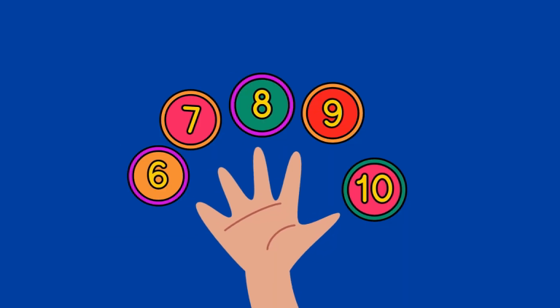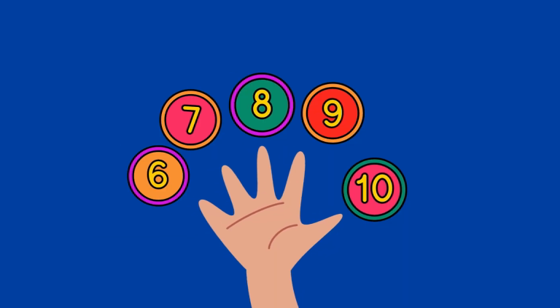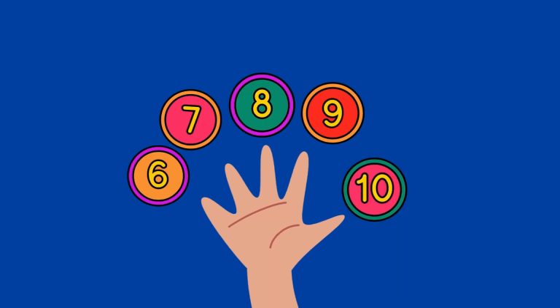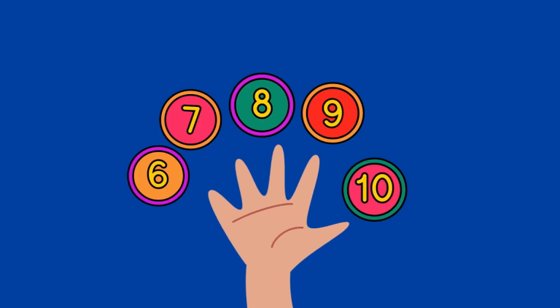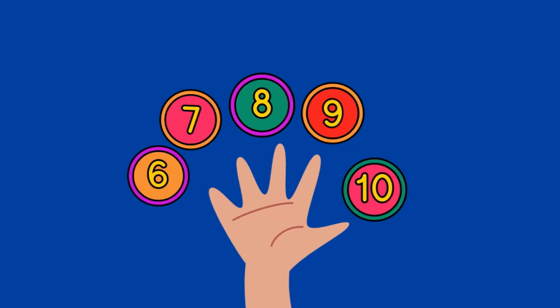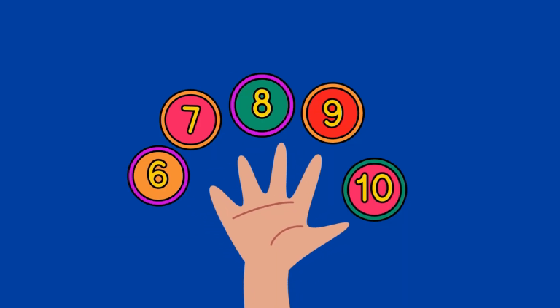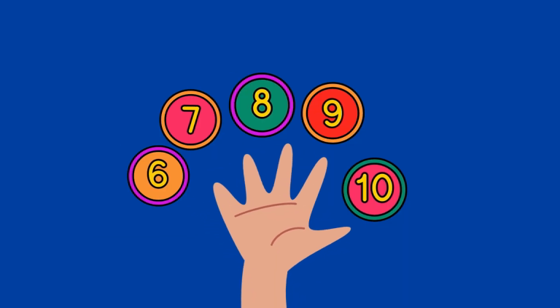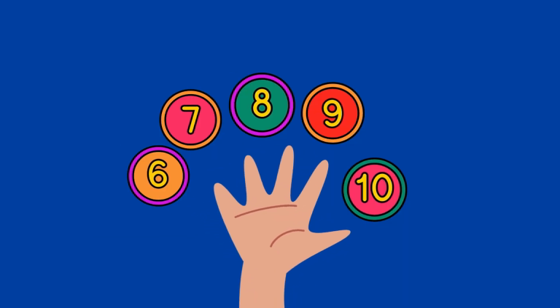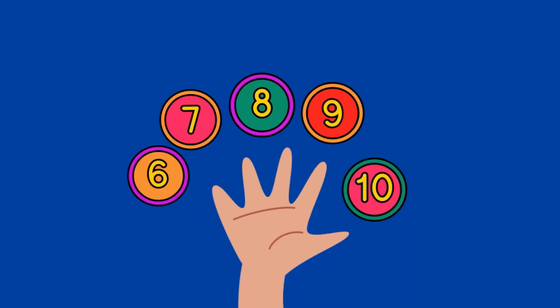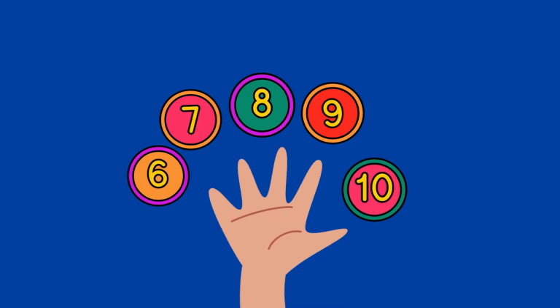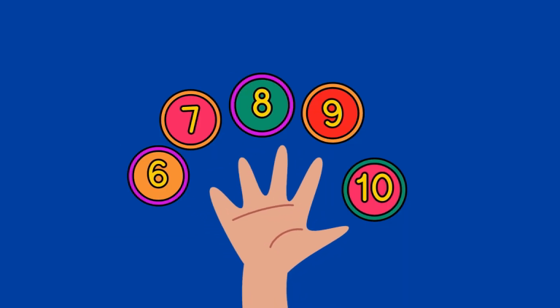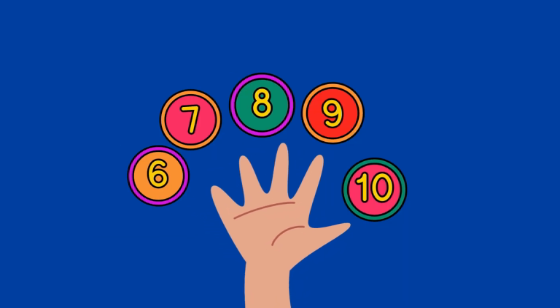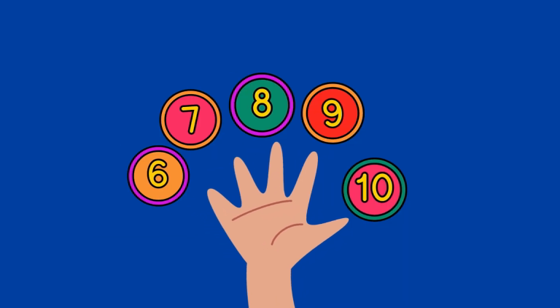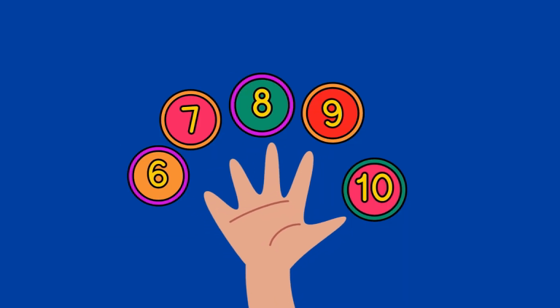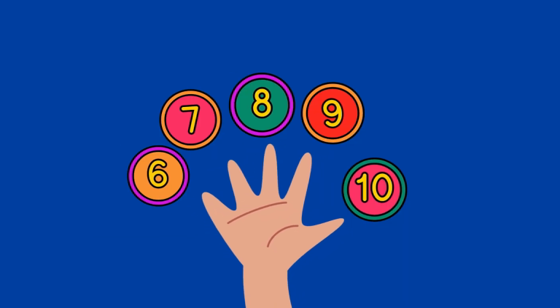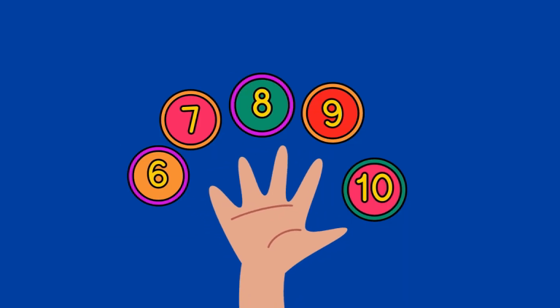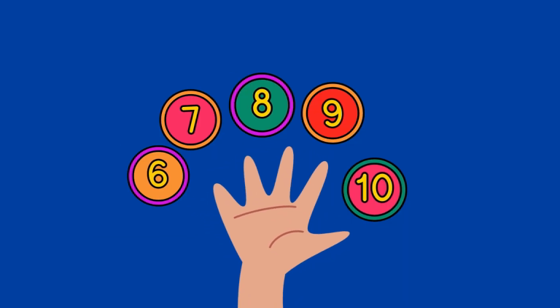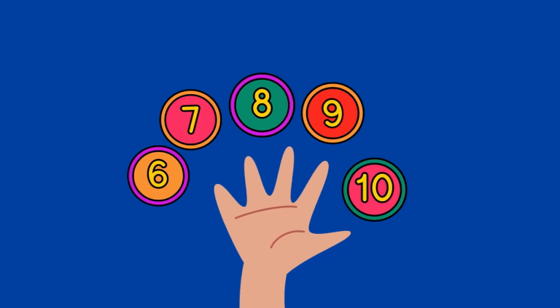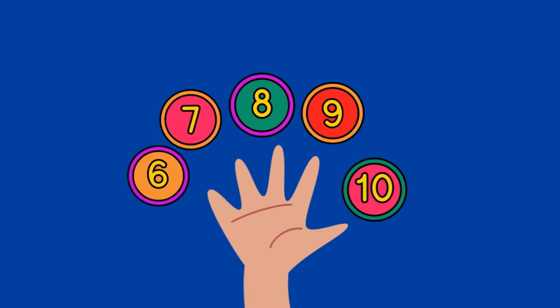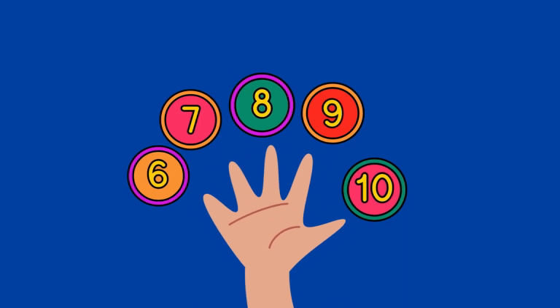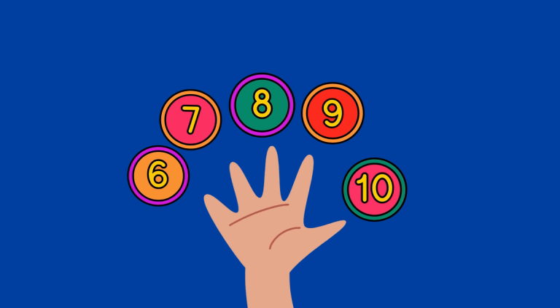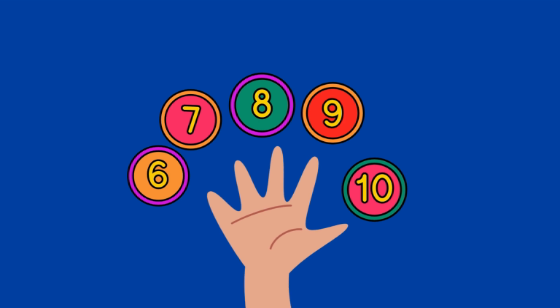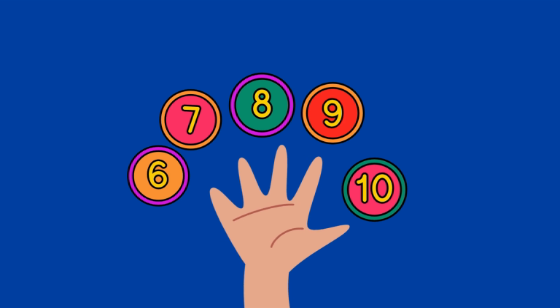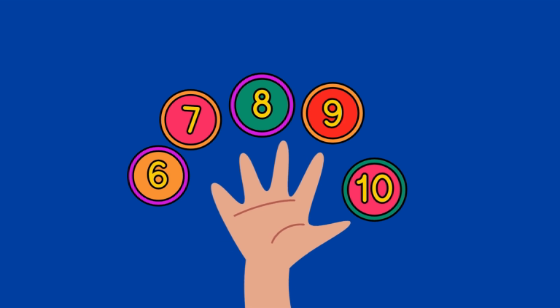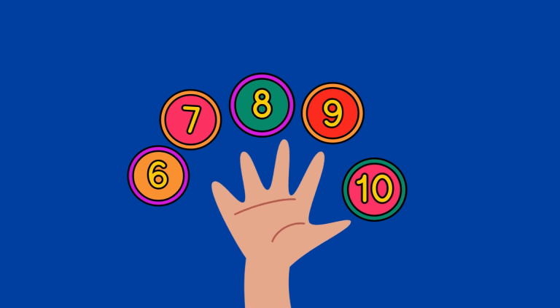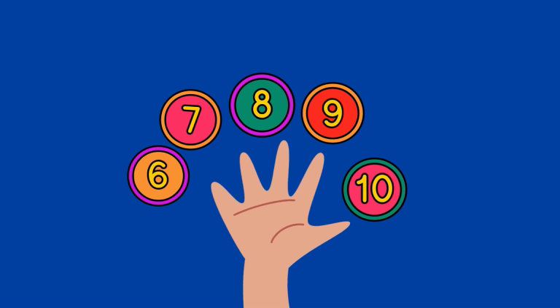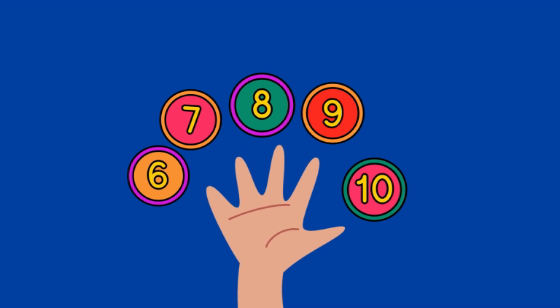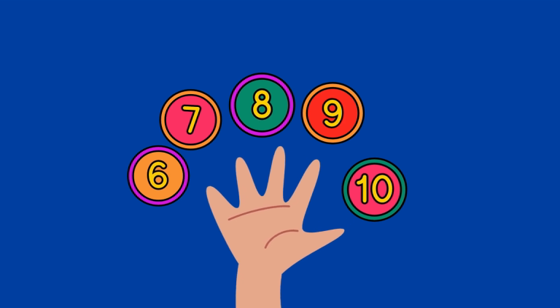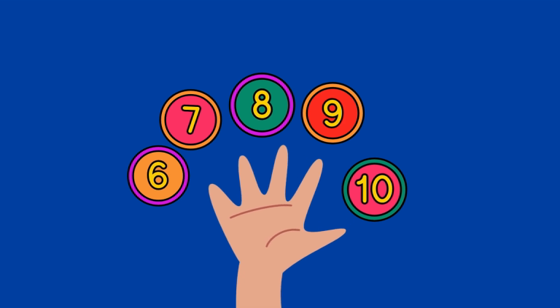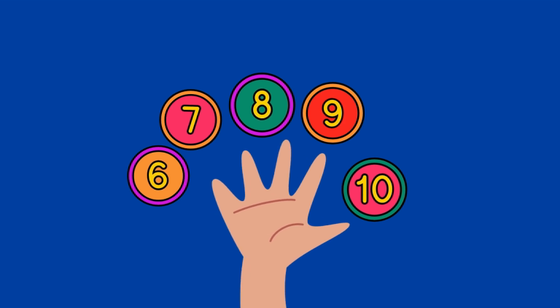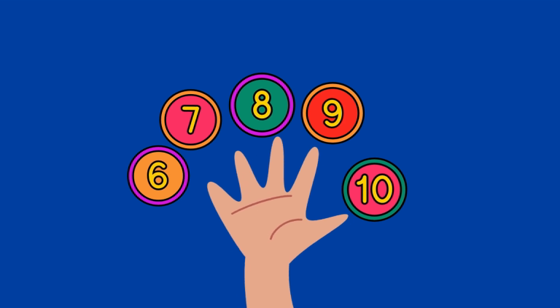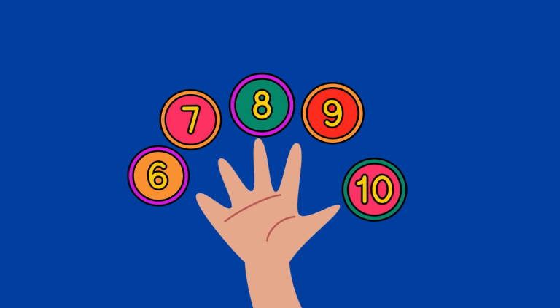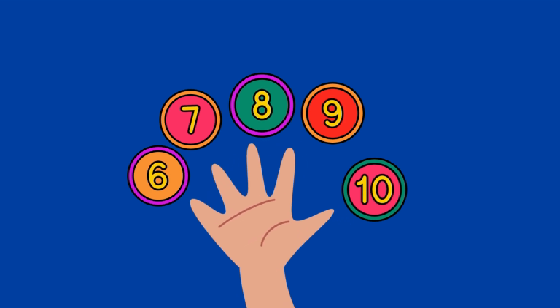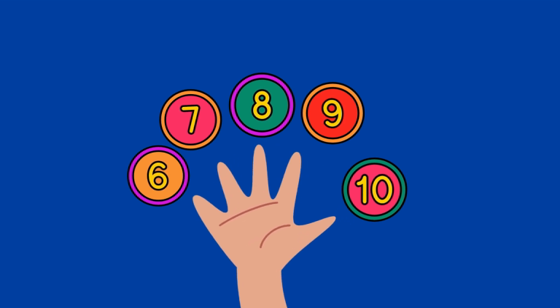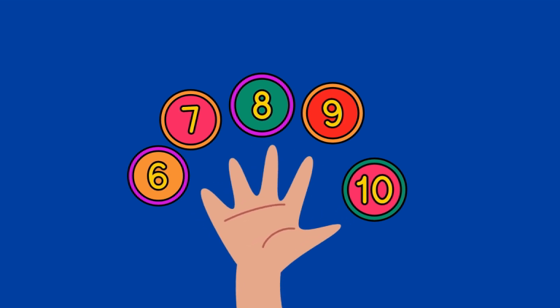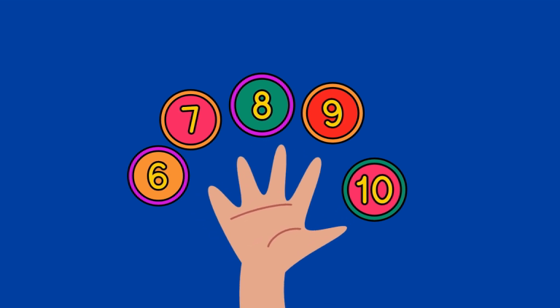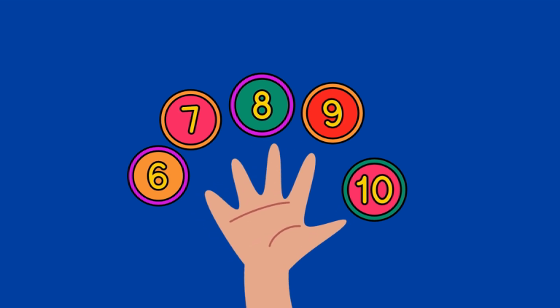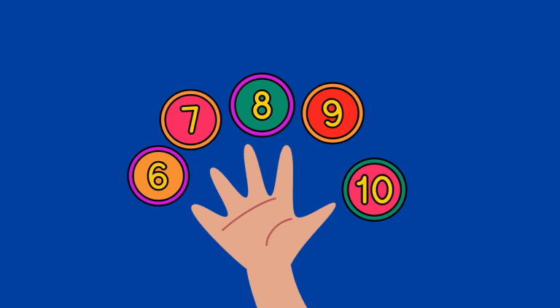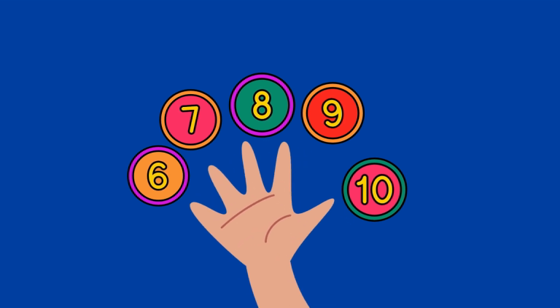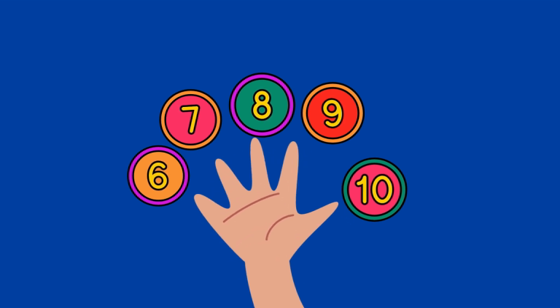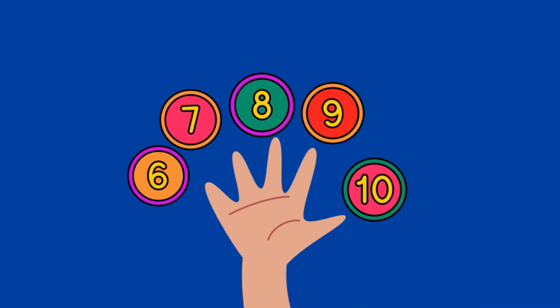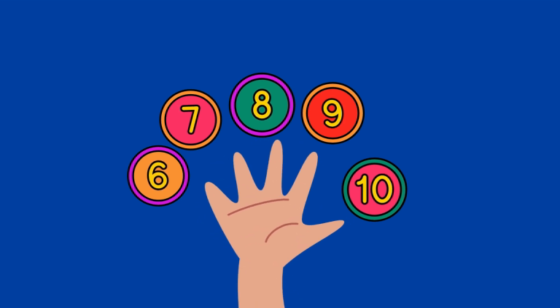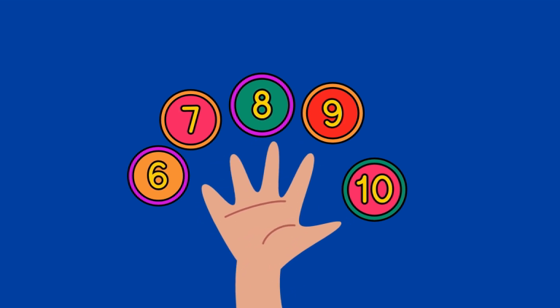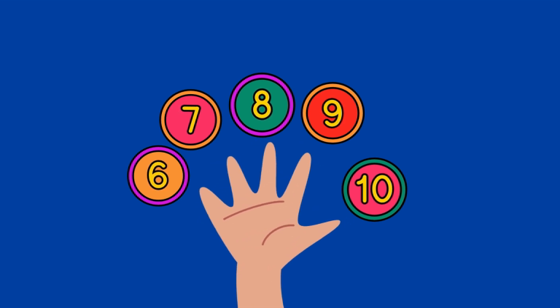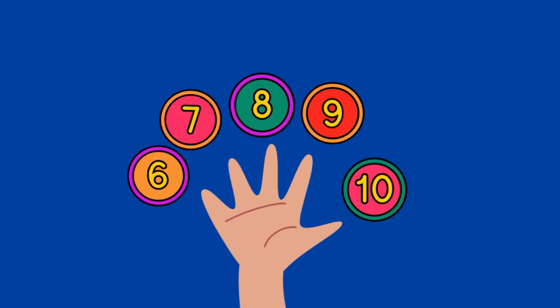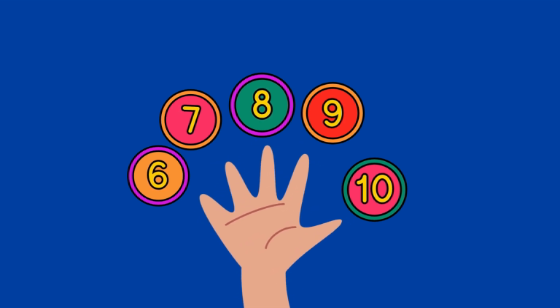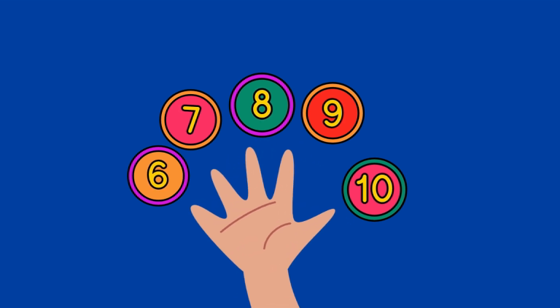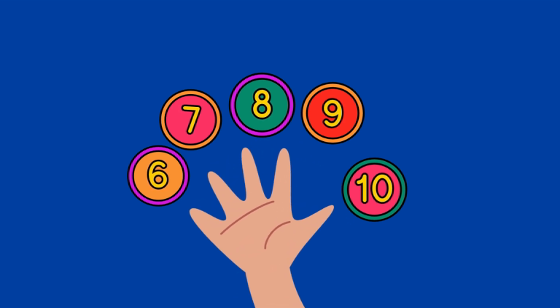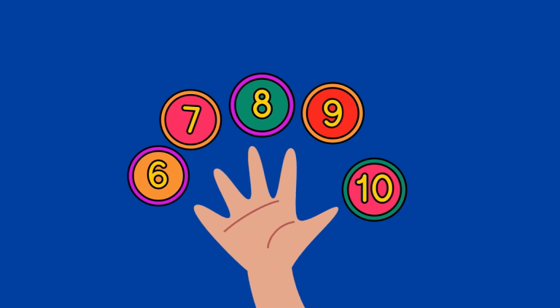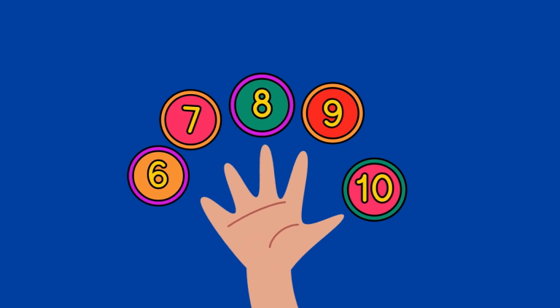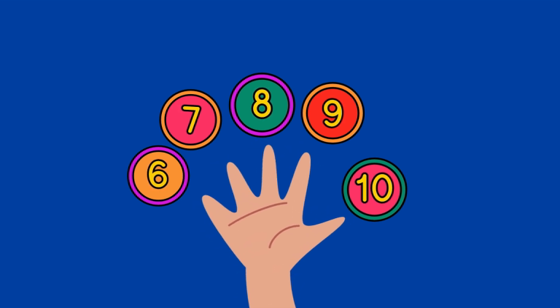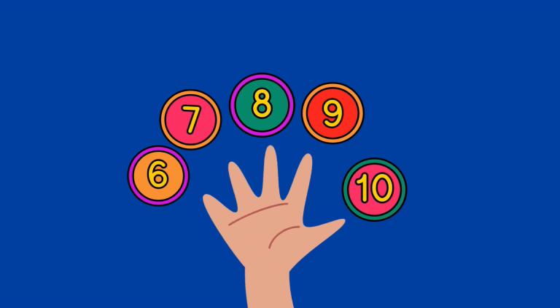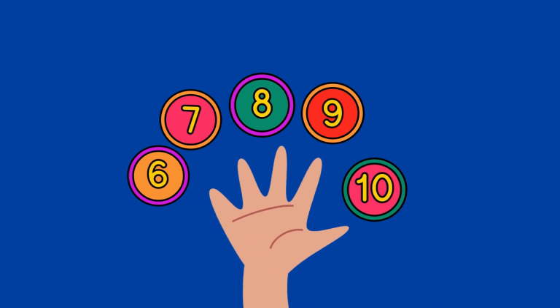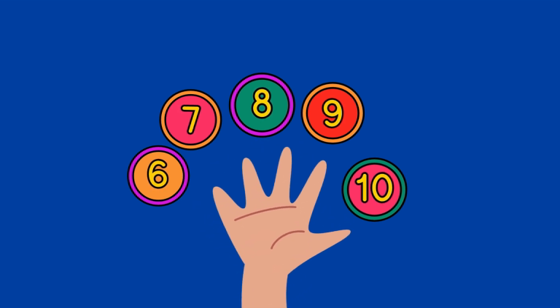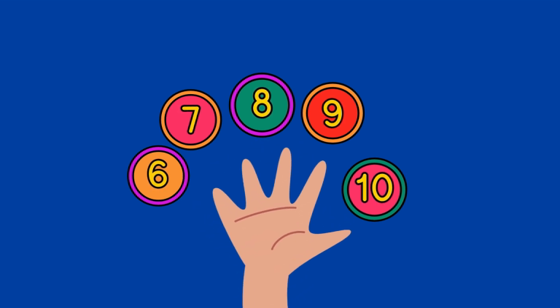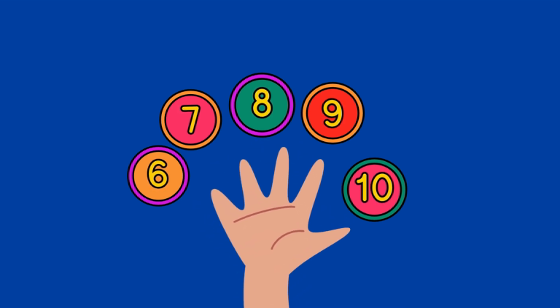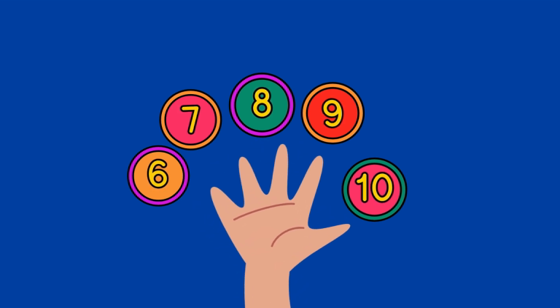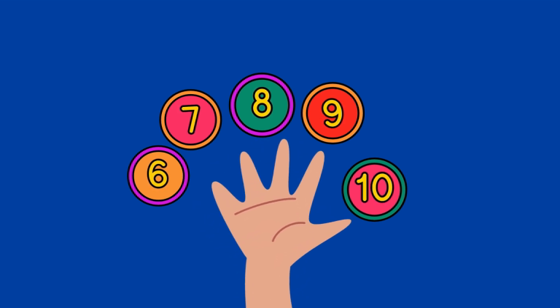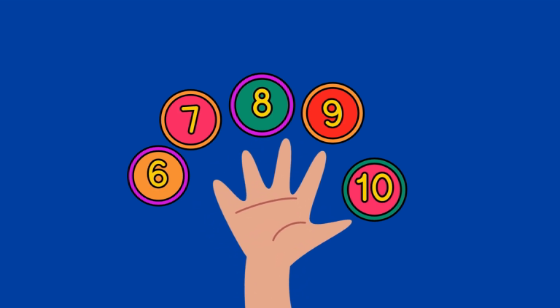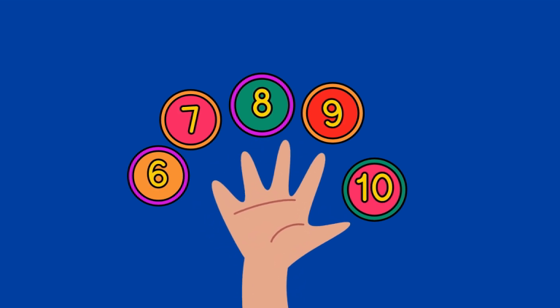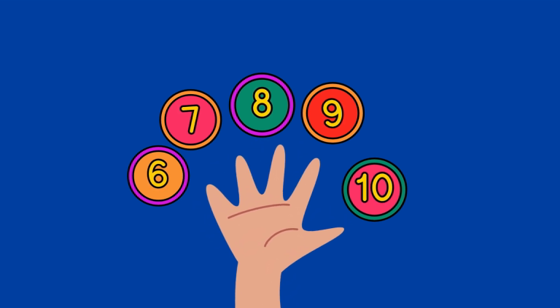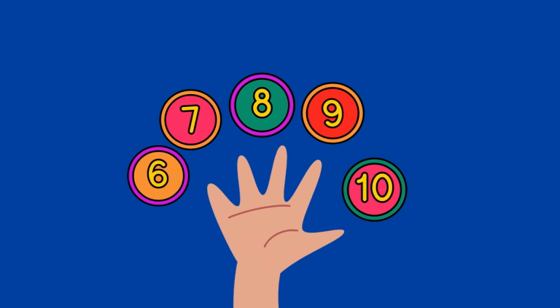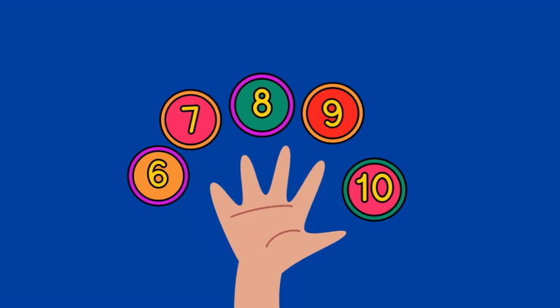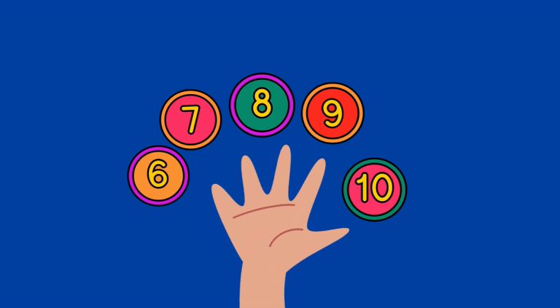6 finger, 7 finger, 8 finger, 9 finger, 10 finger. Now we have 10 fingers in 2 hands.